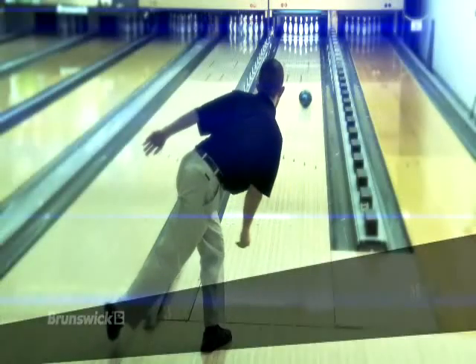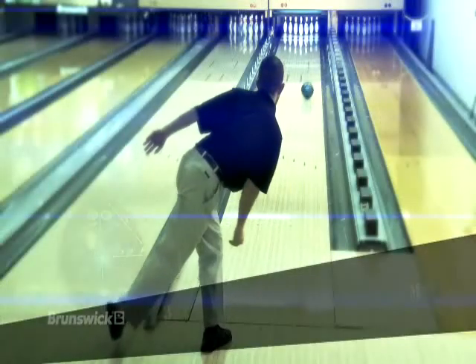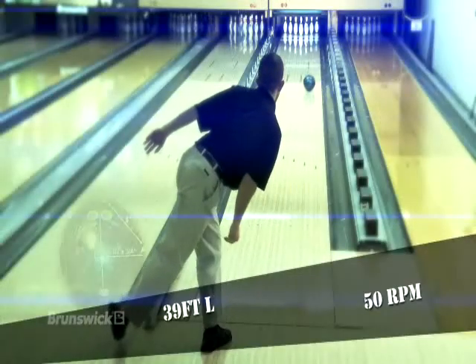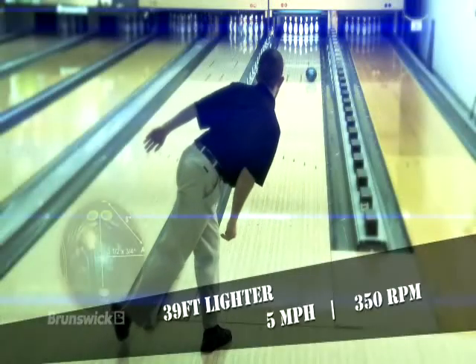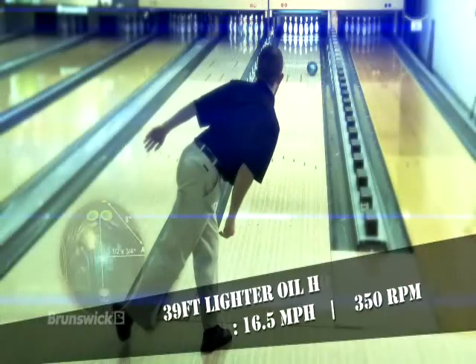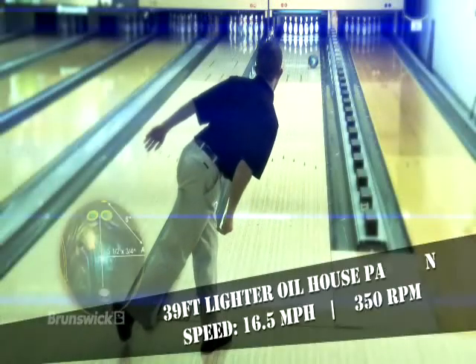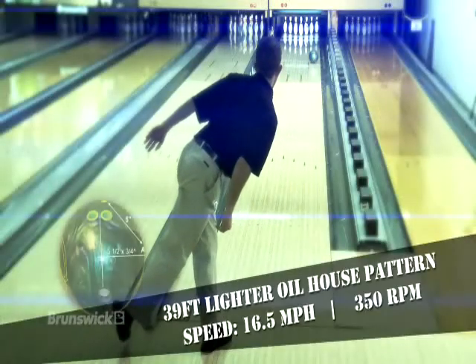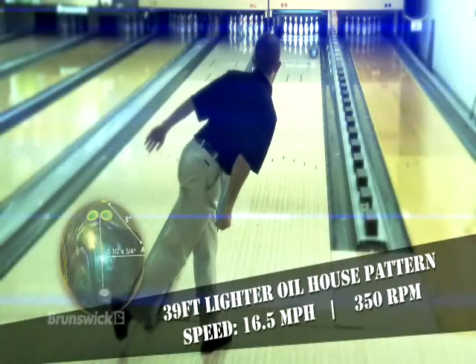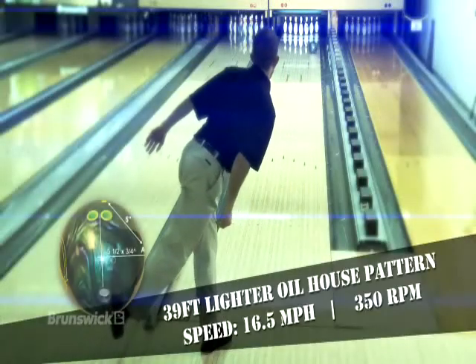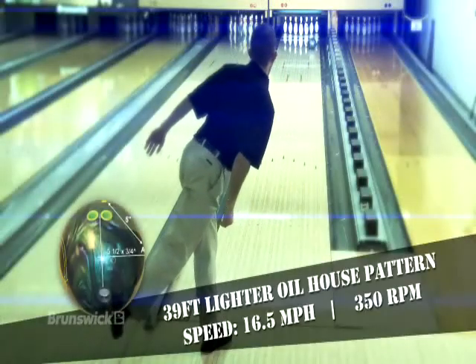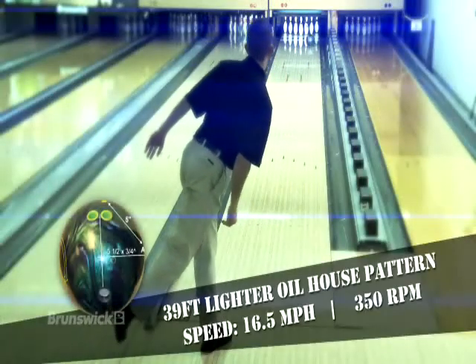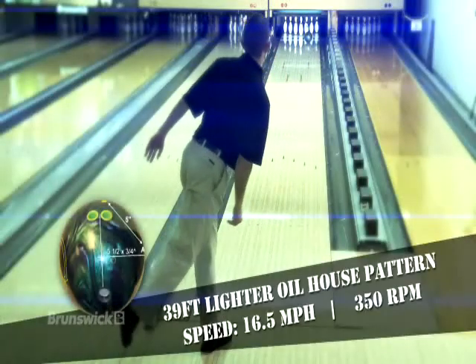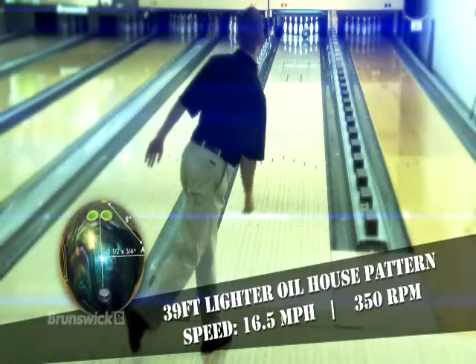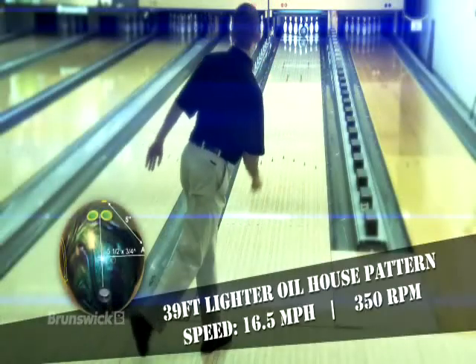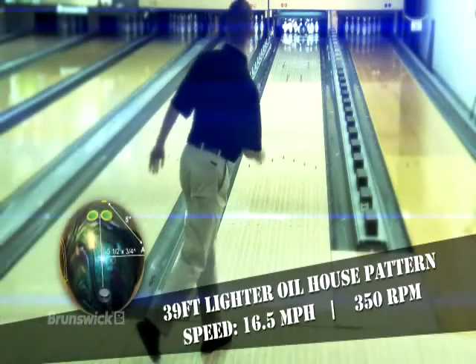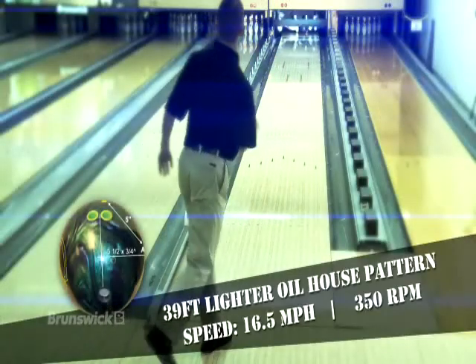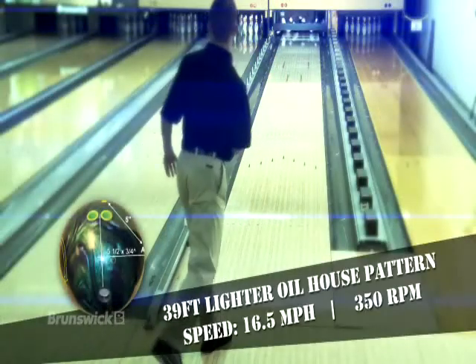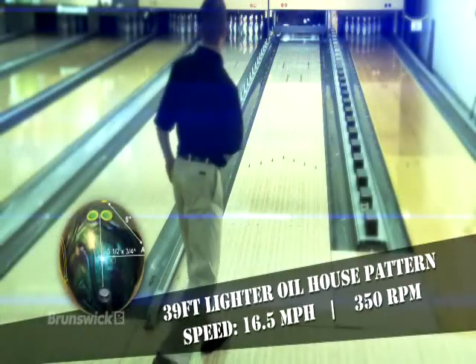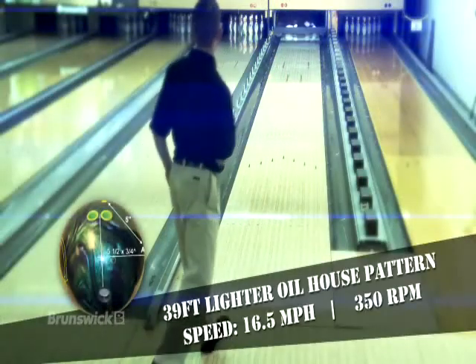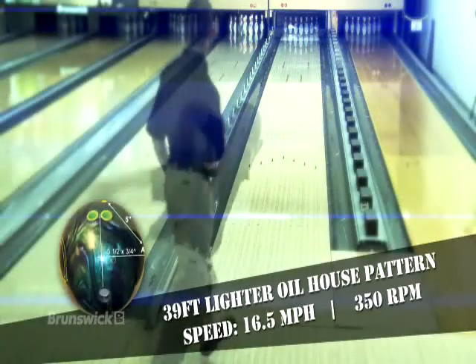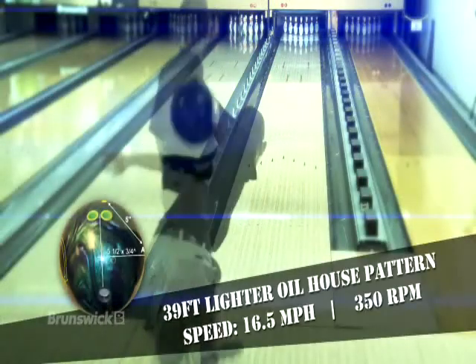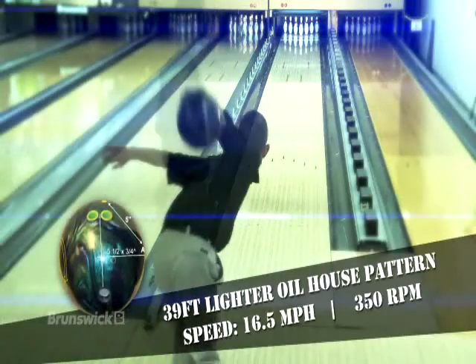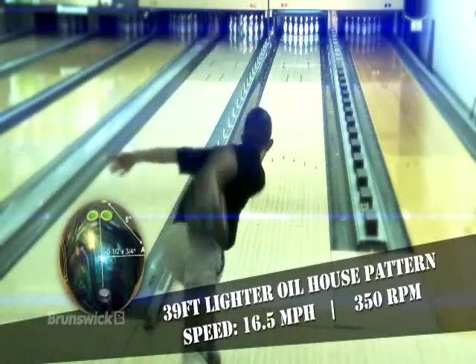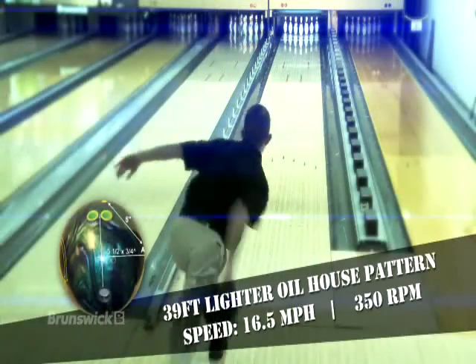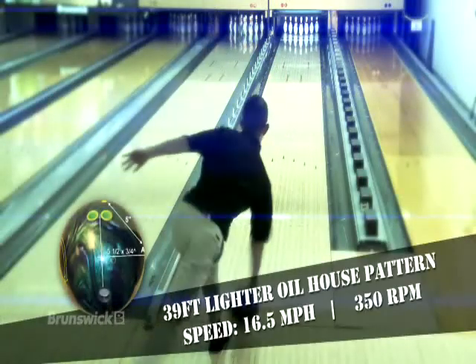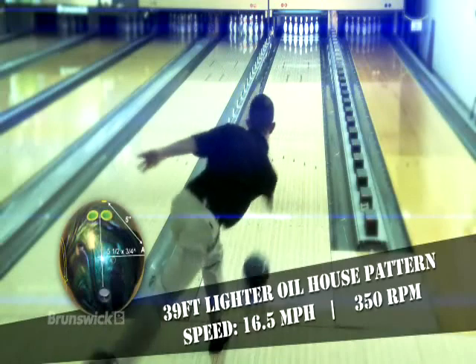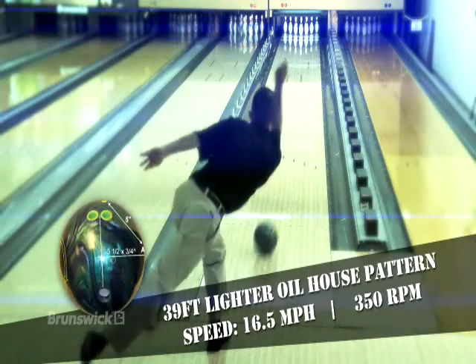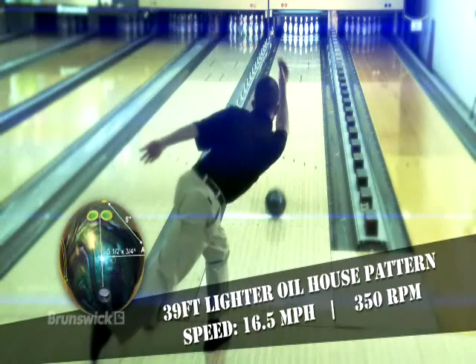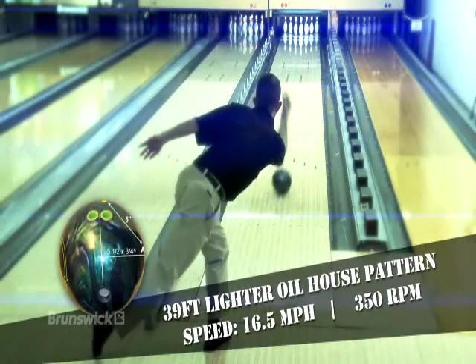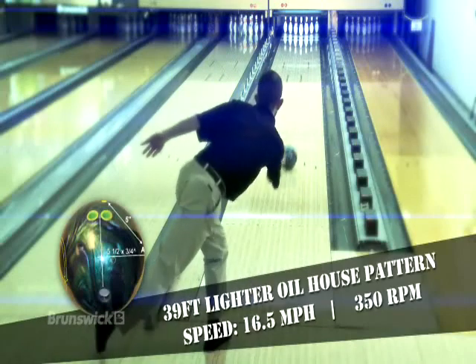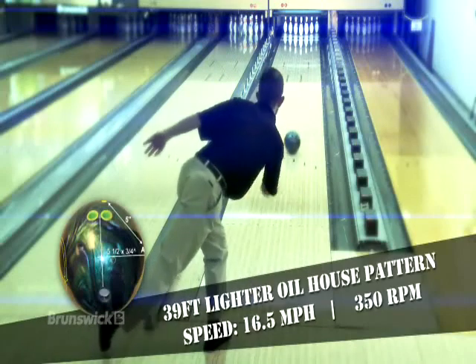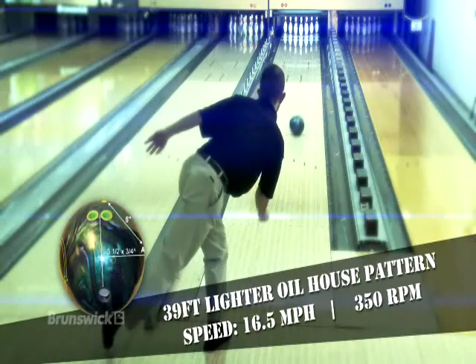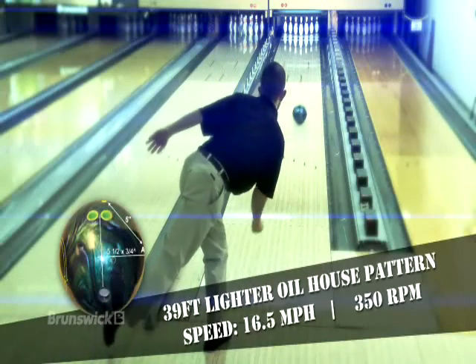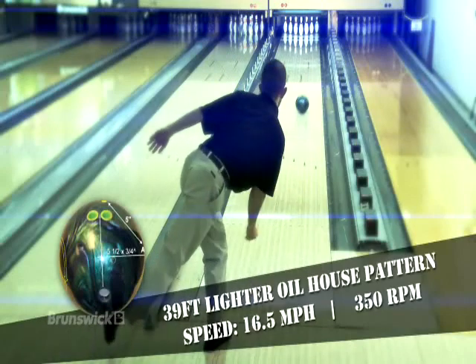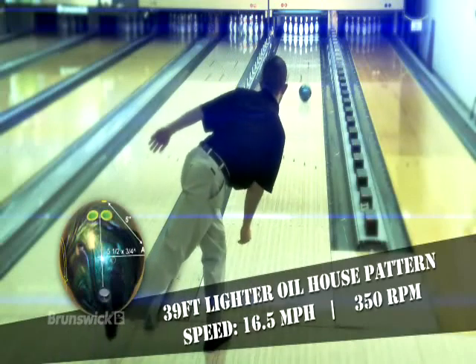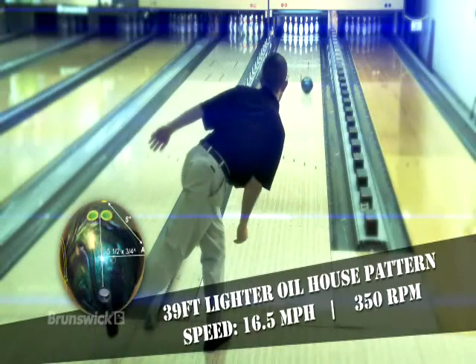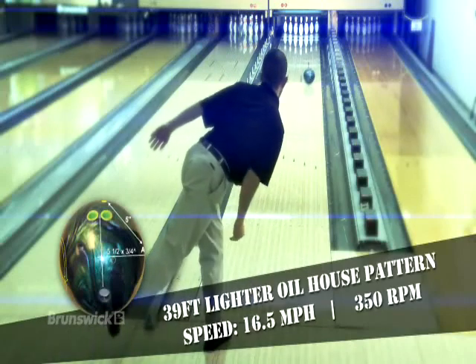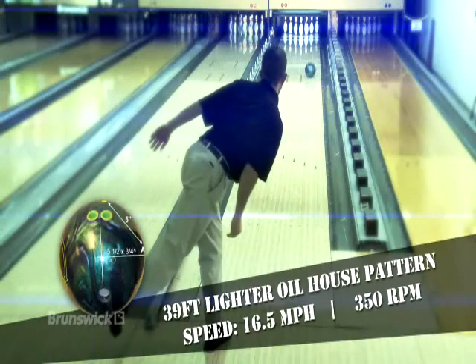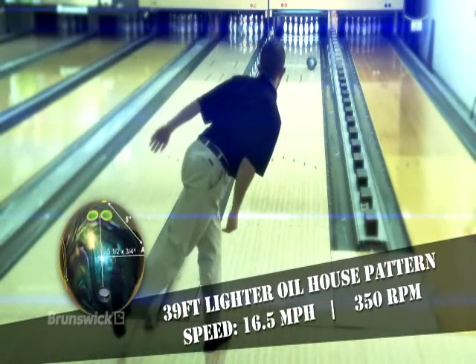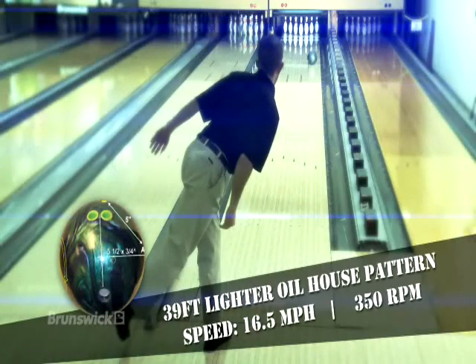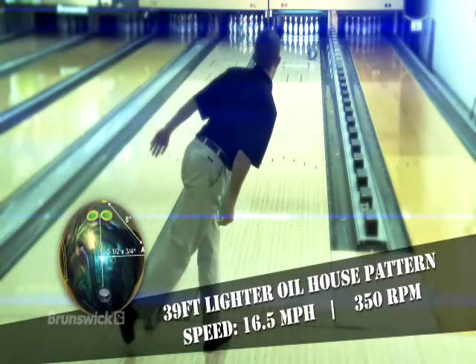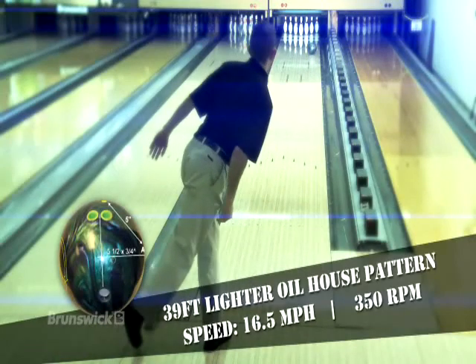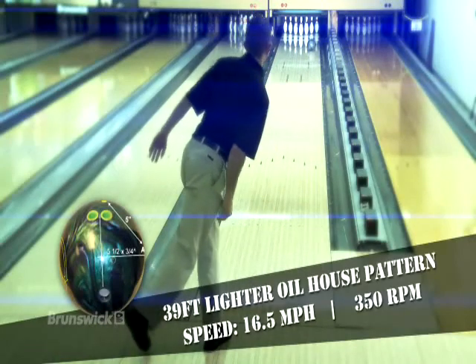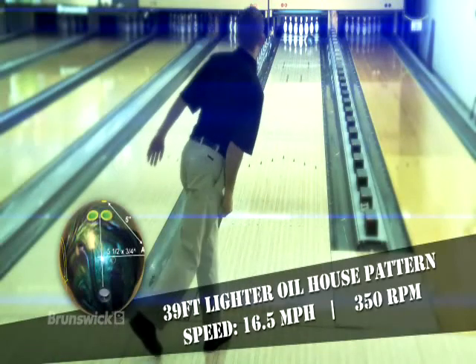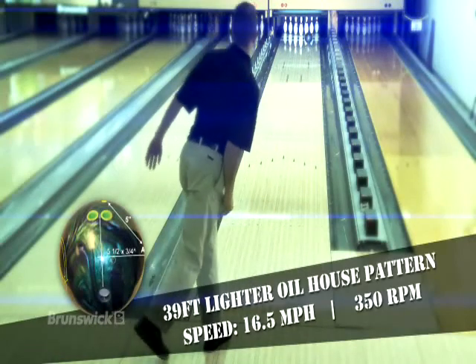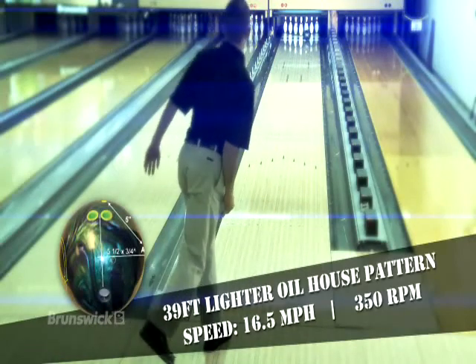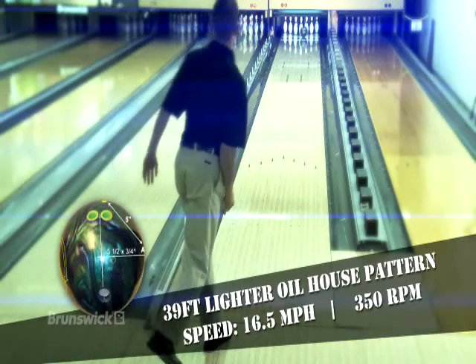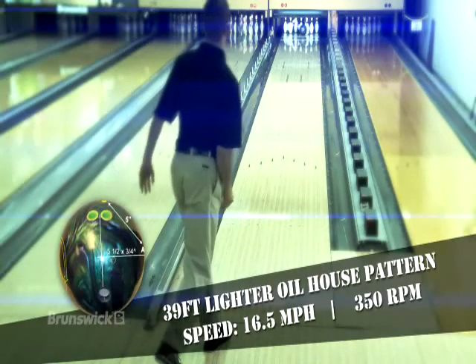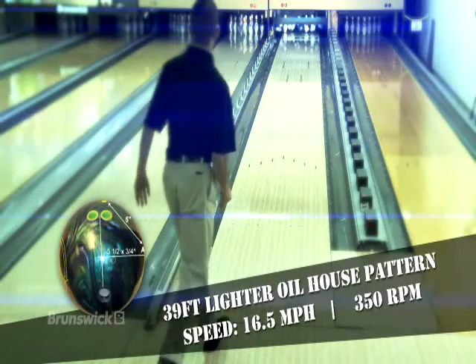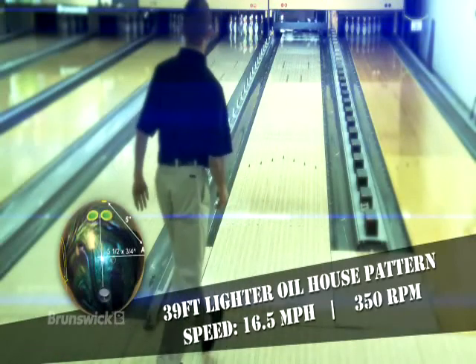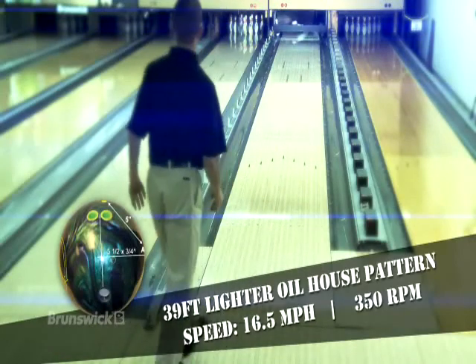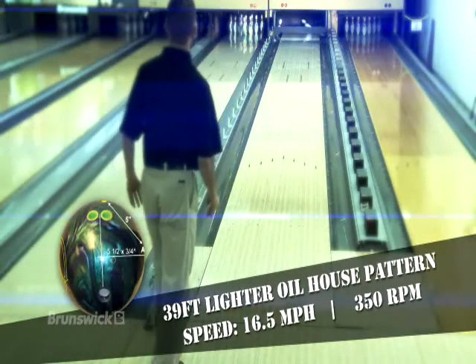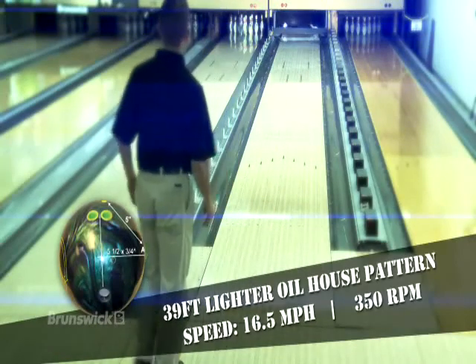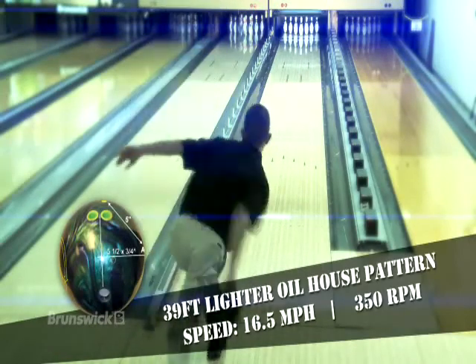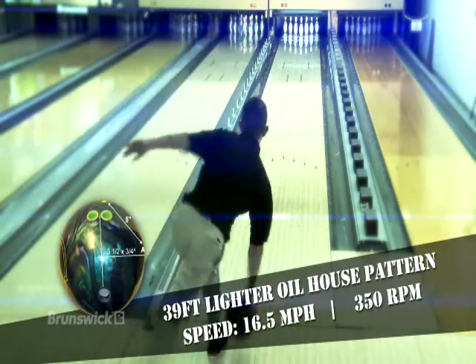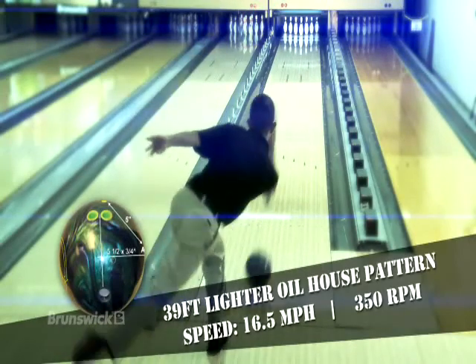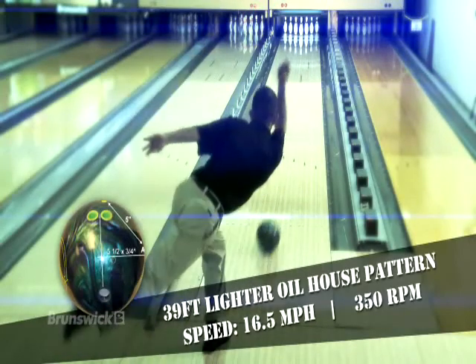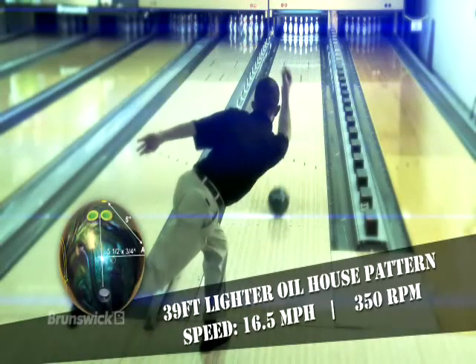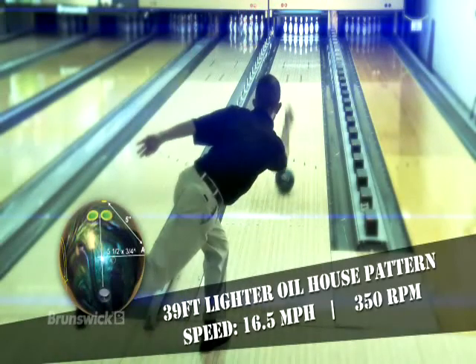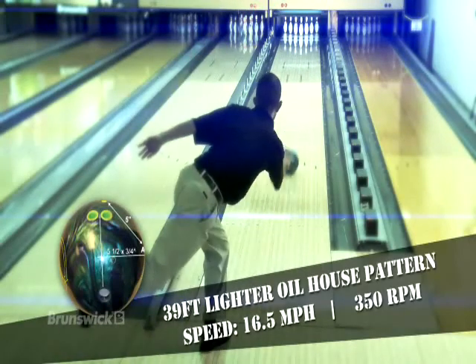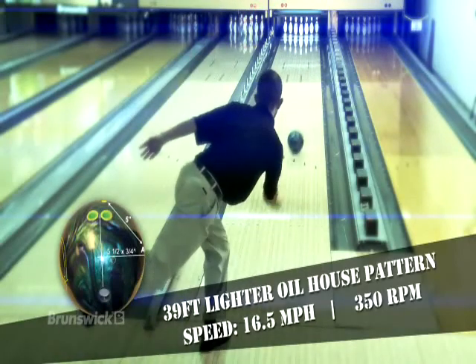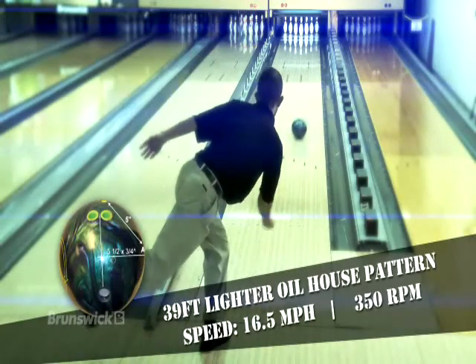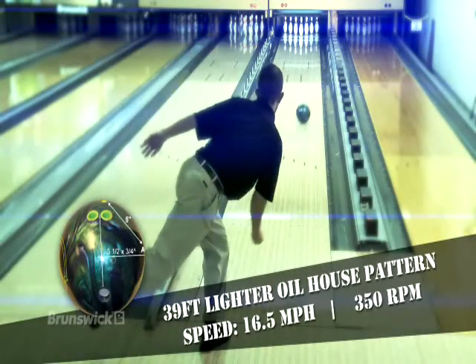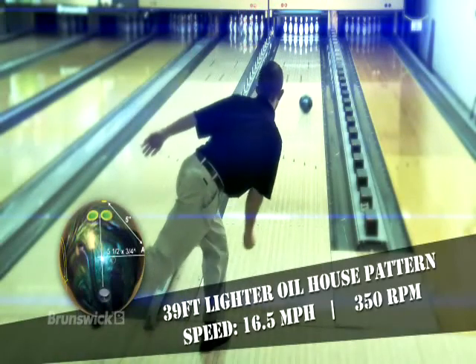Starting with the Karma Pearl, you can see the easy length through the heads and mid lane with a quick response to friction on the back end.